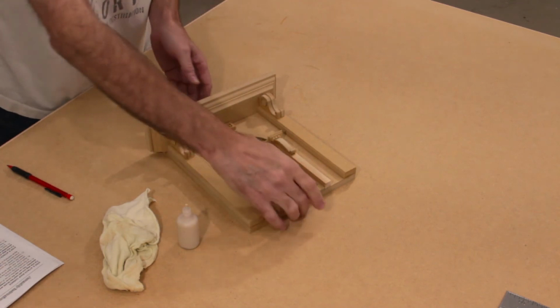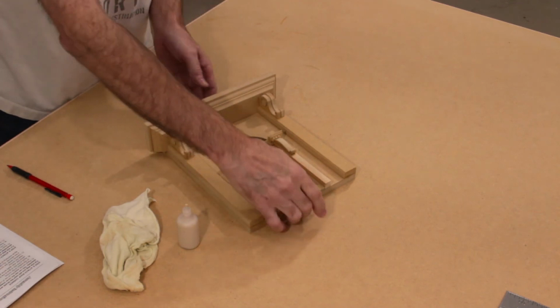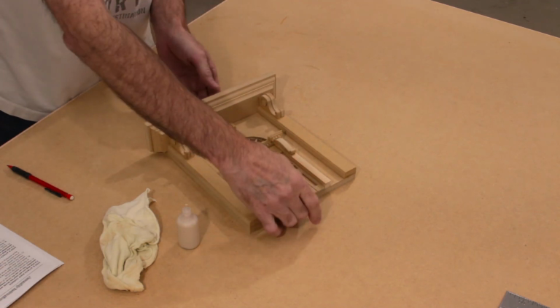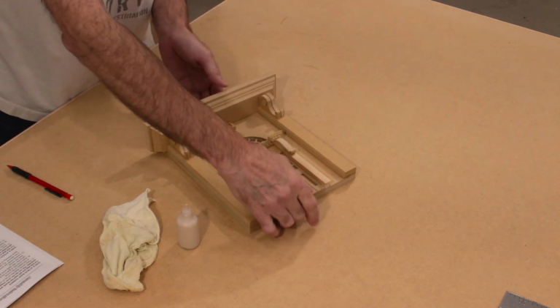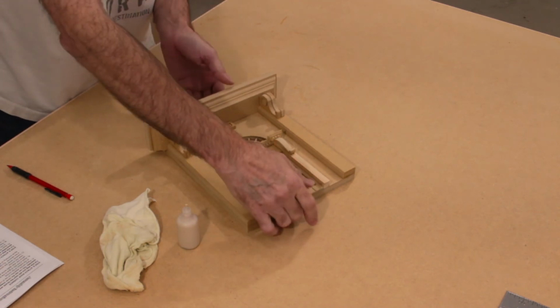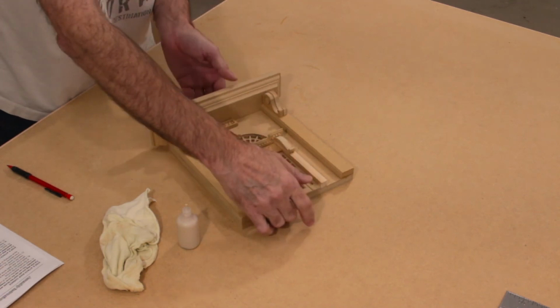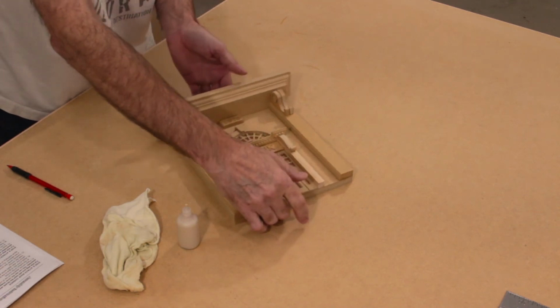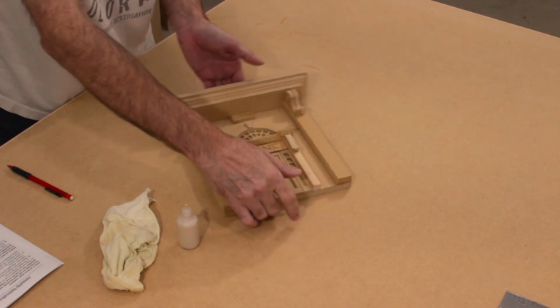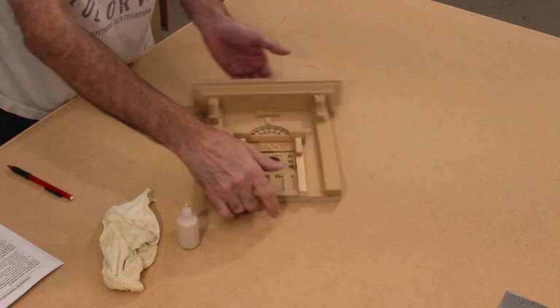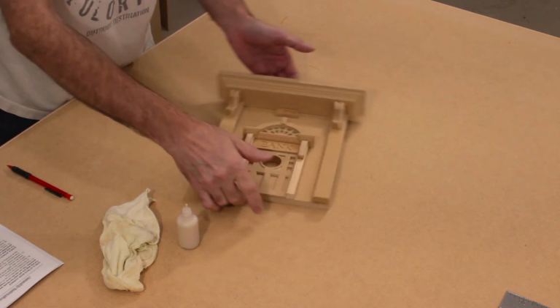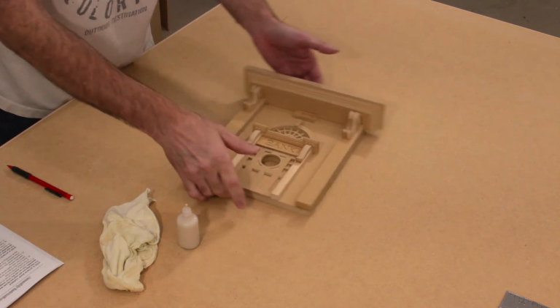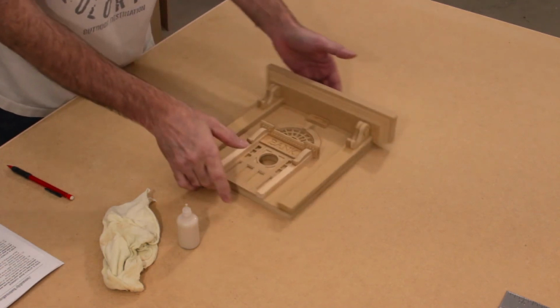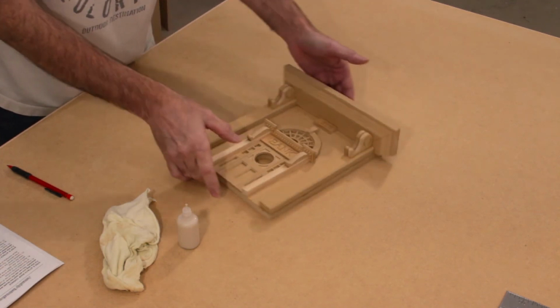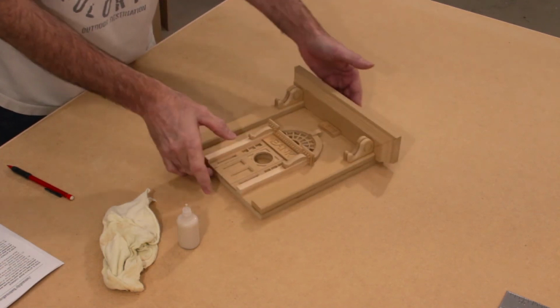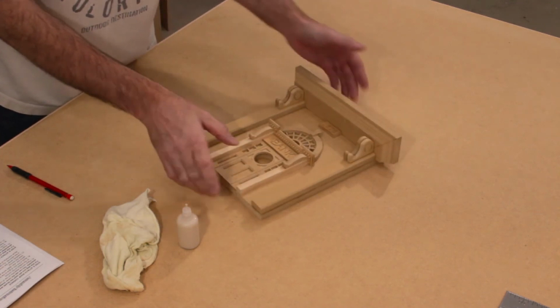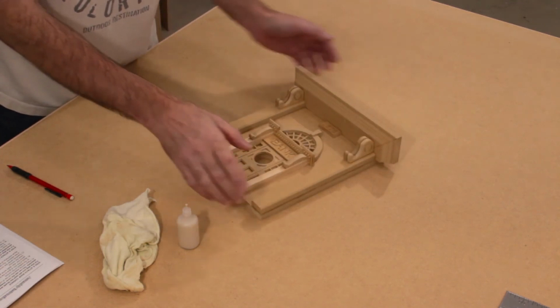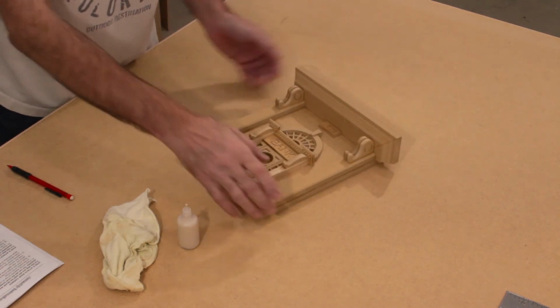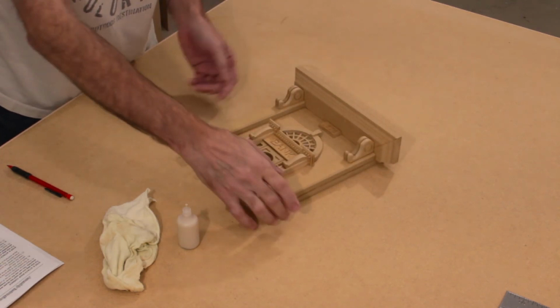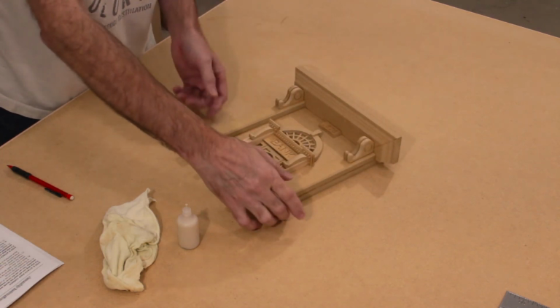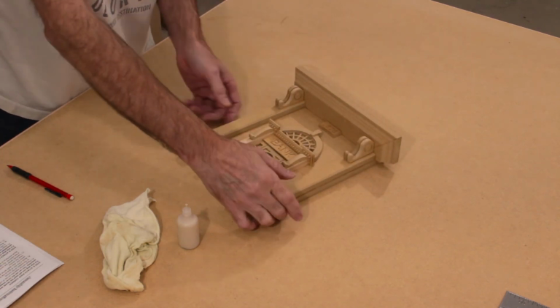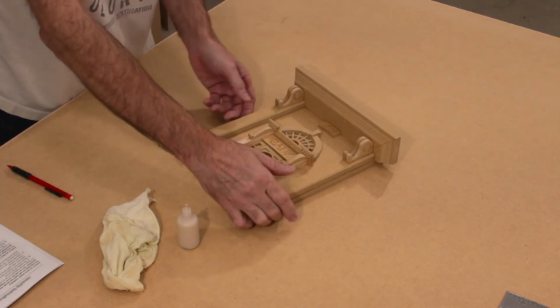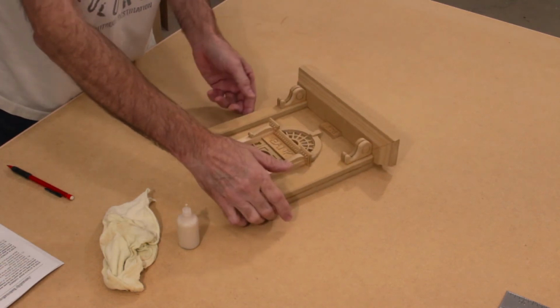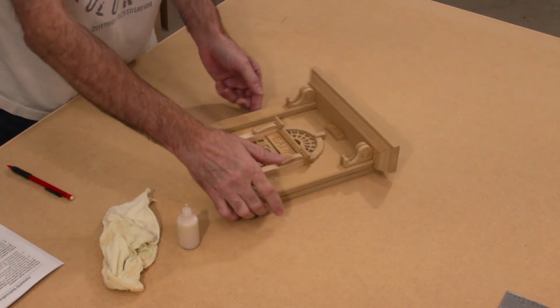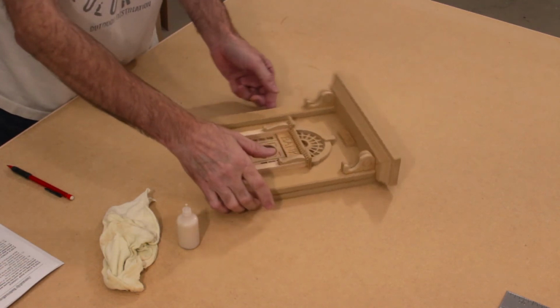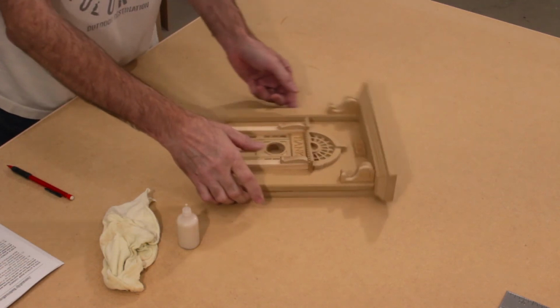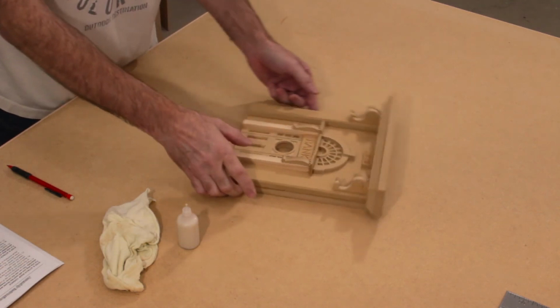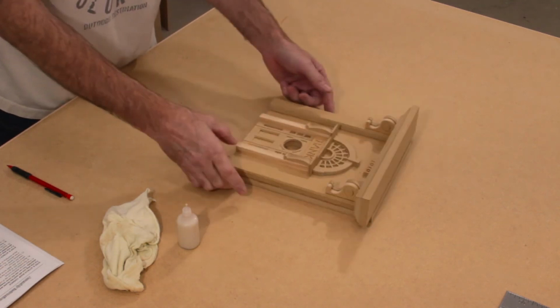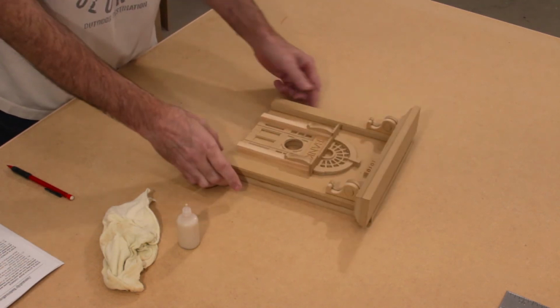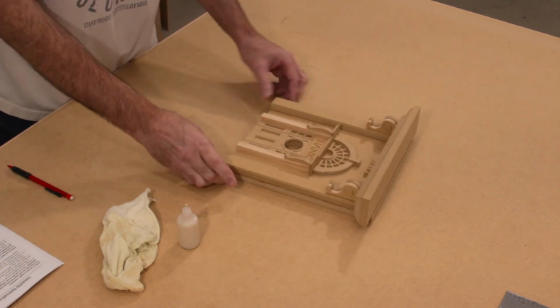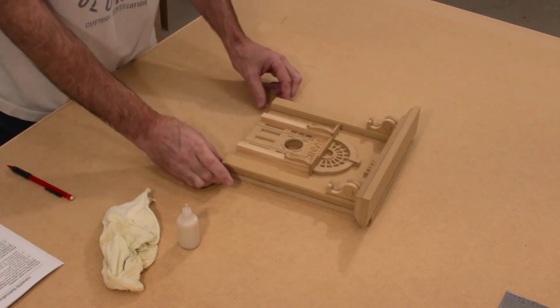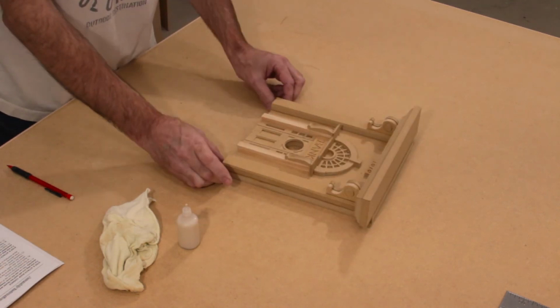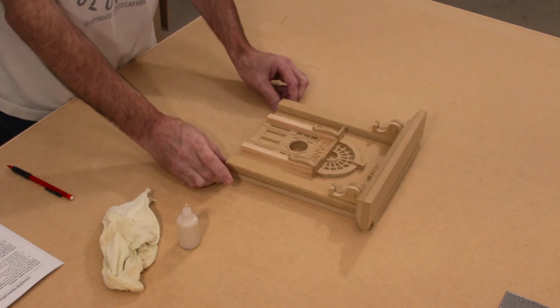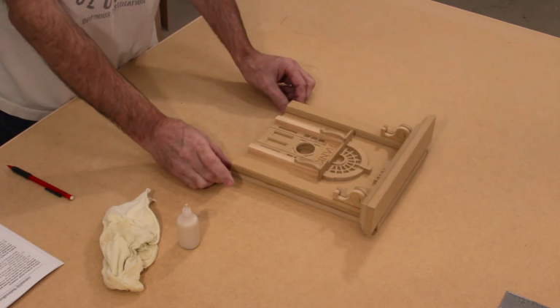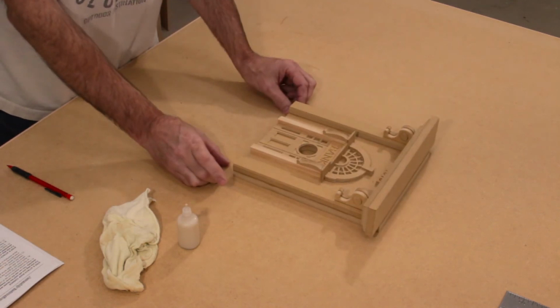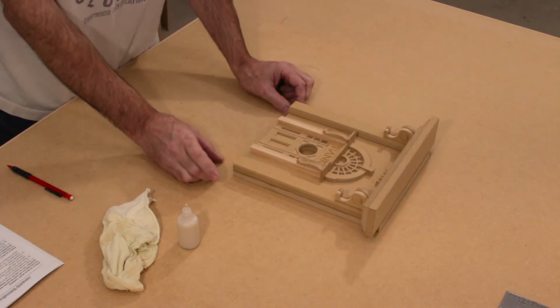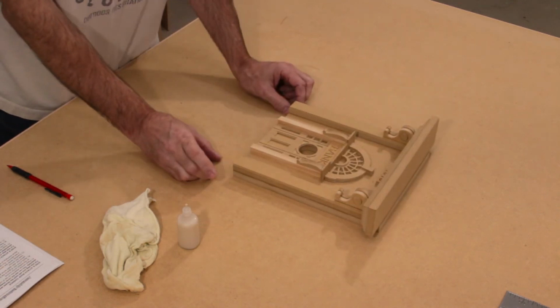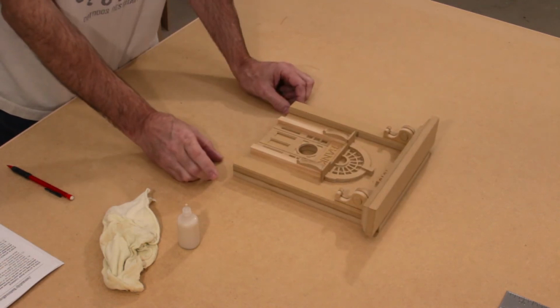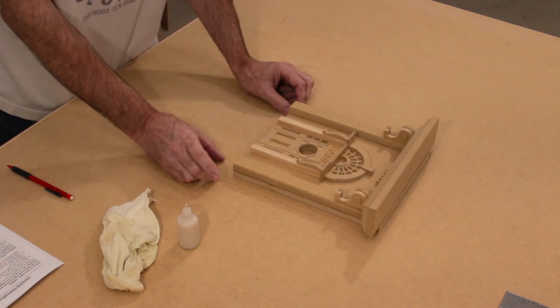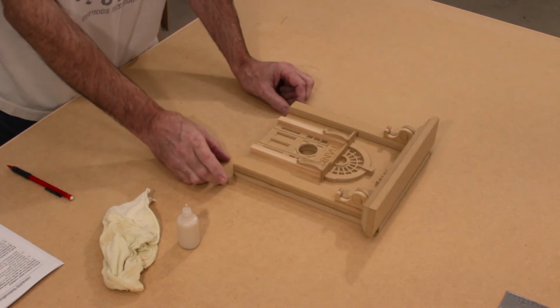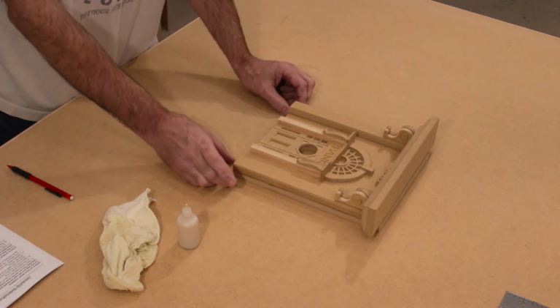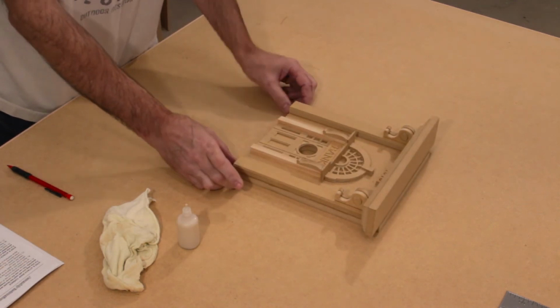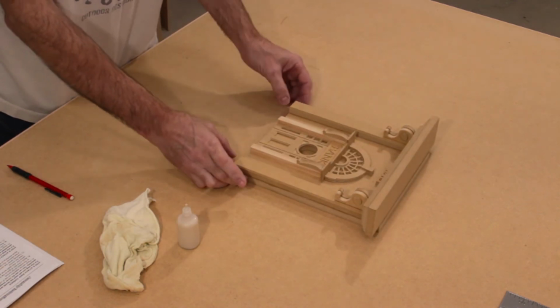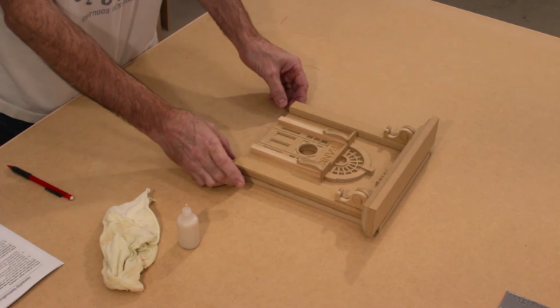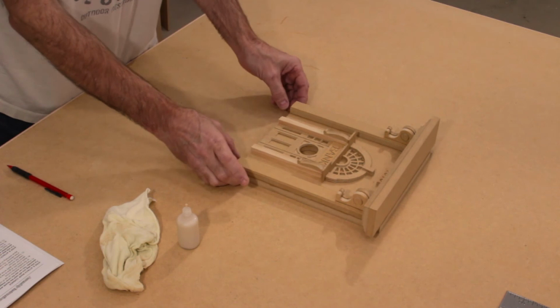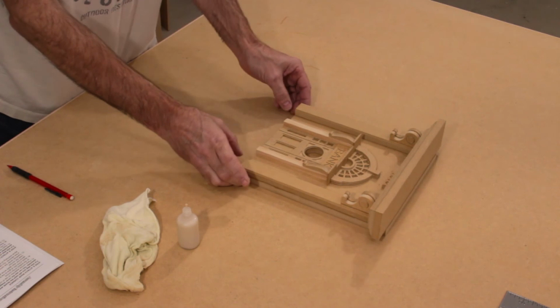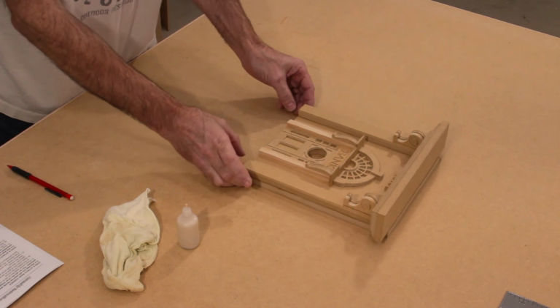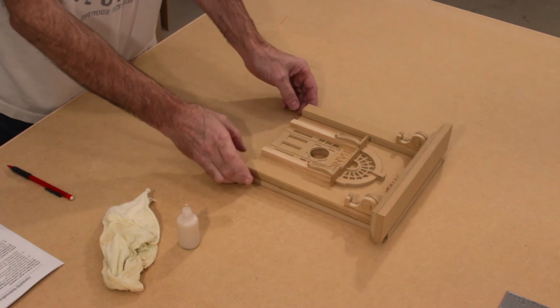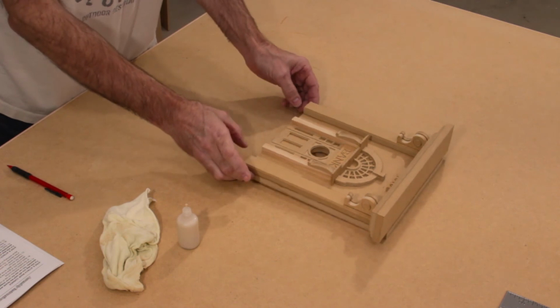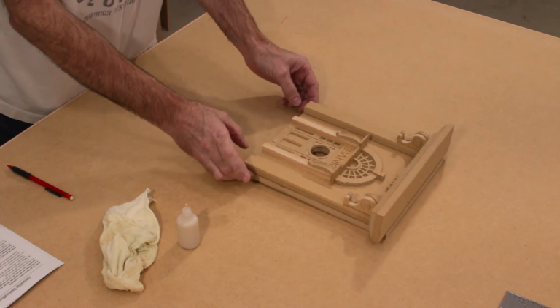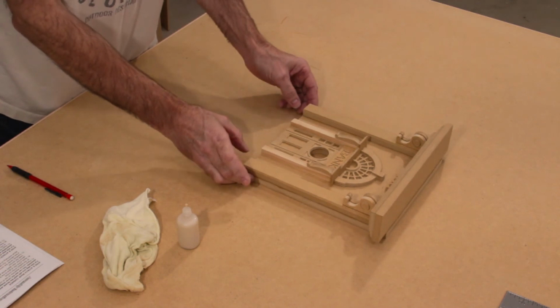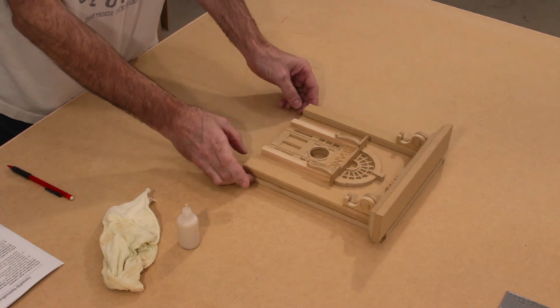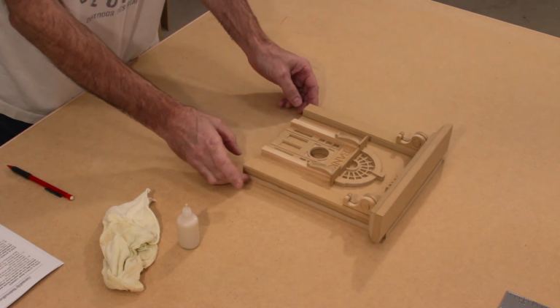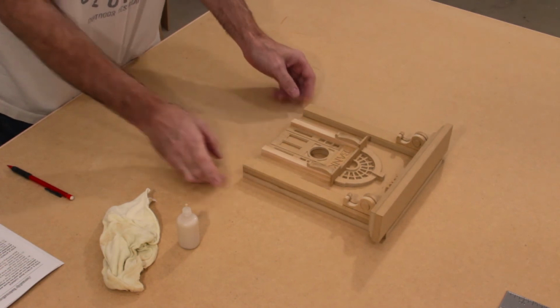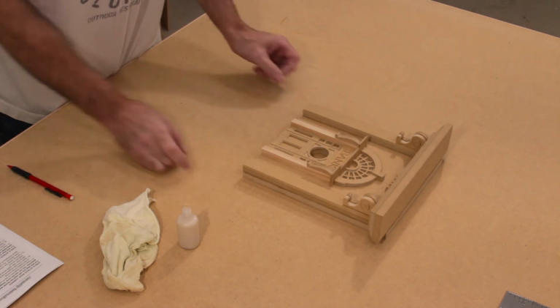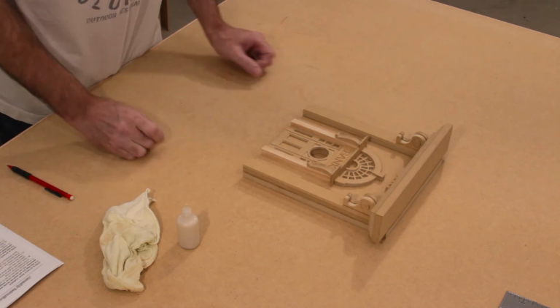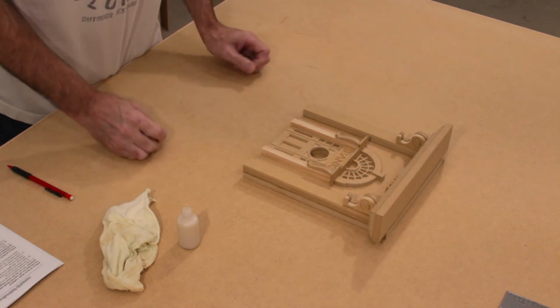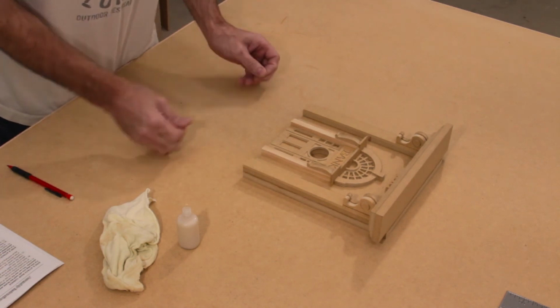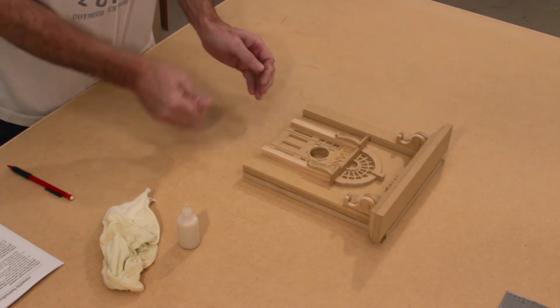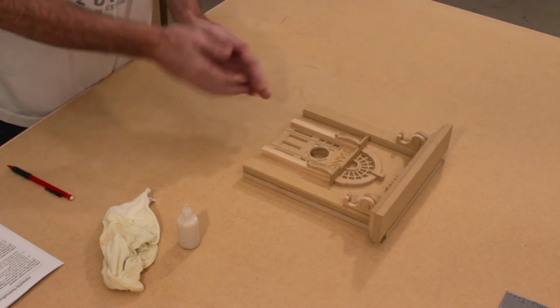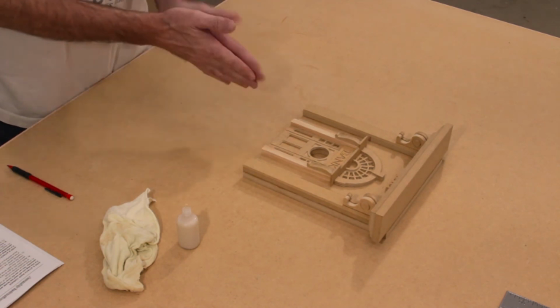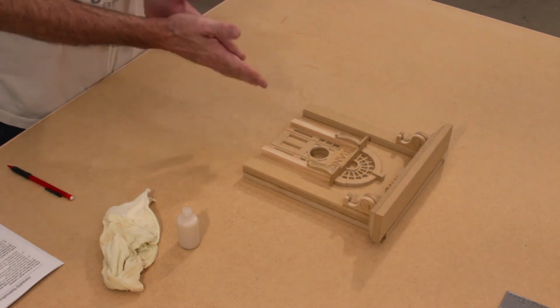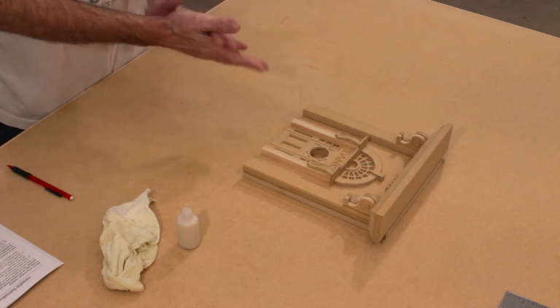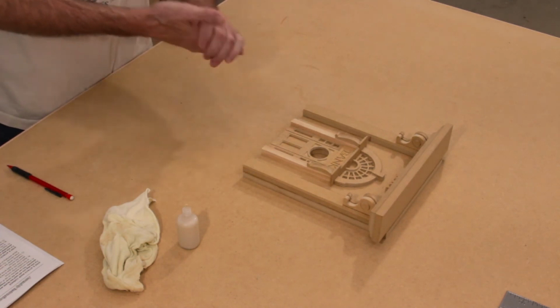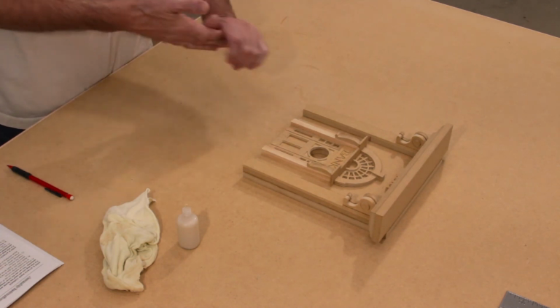We'll put this aside — our facade assembly is now complete. We can actually set this aside and let it thoroughly dry.